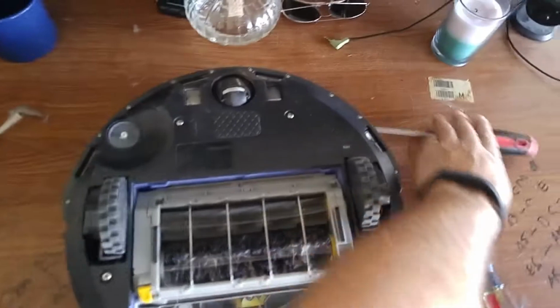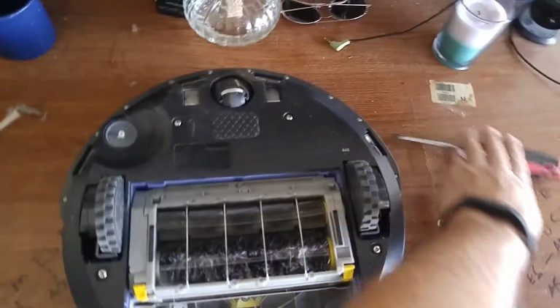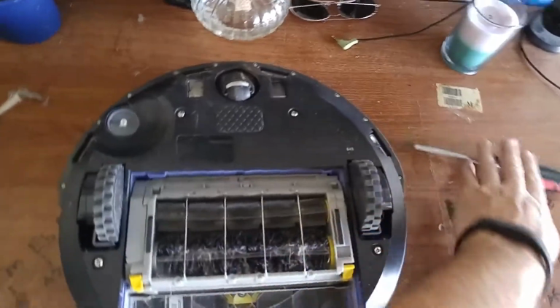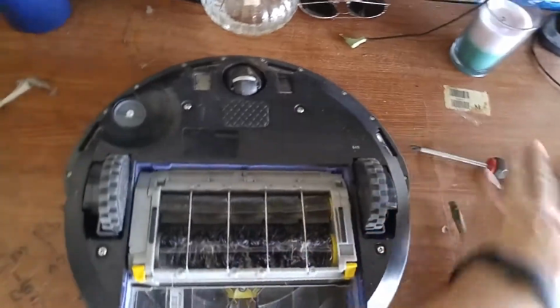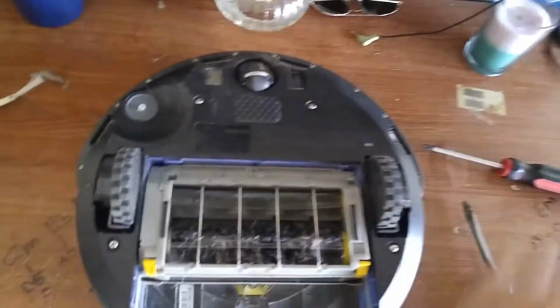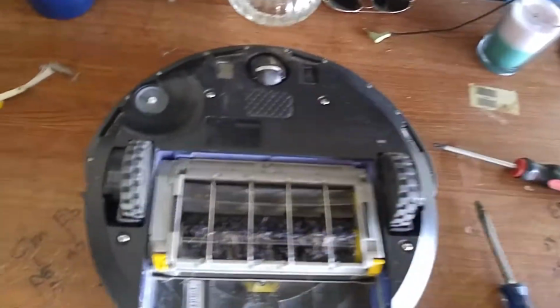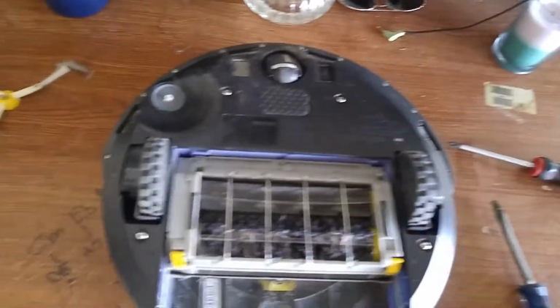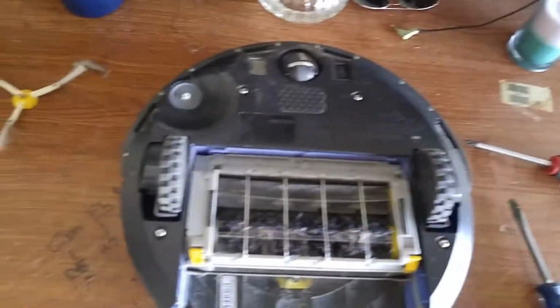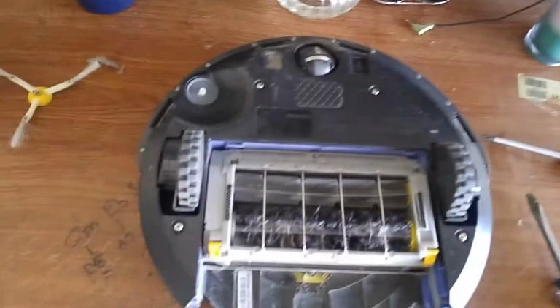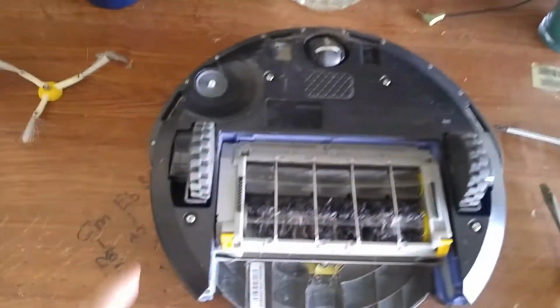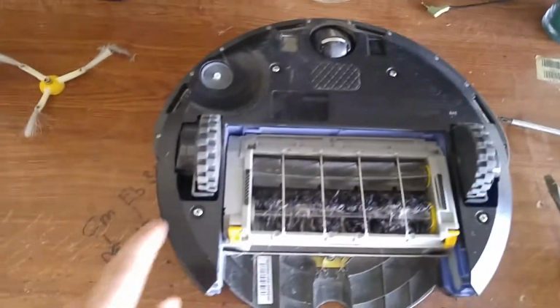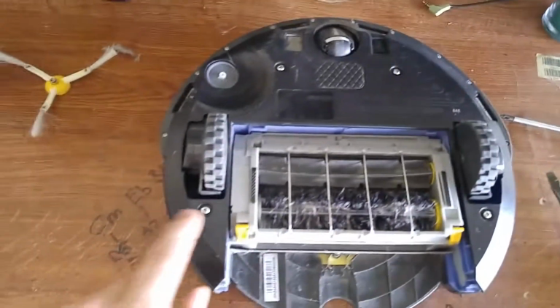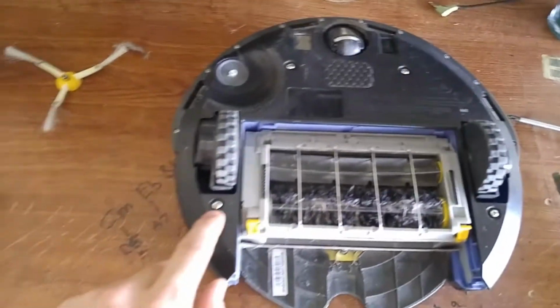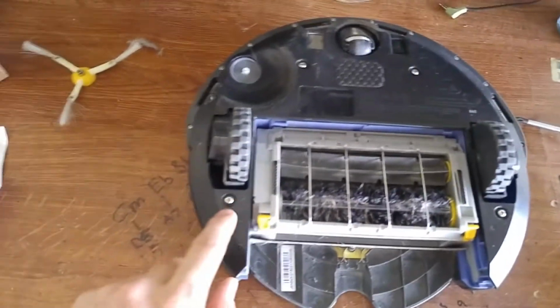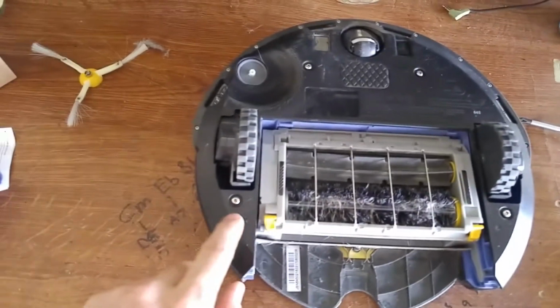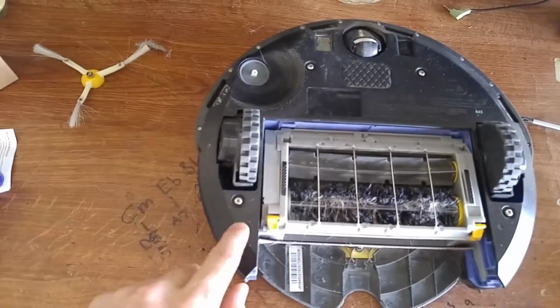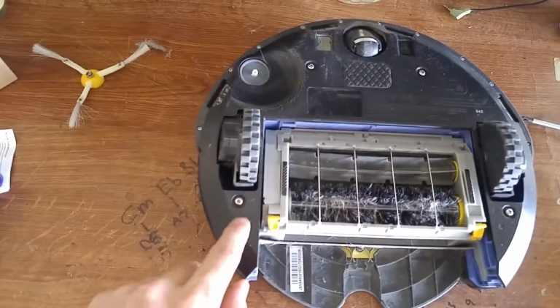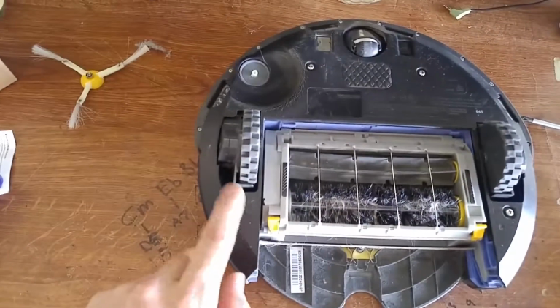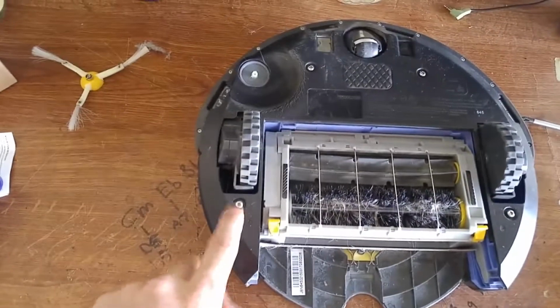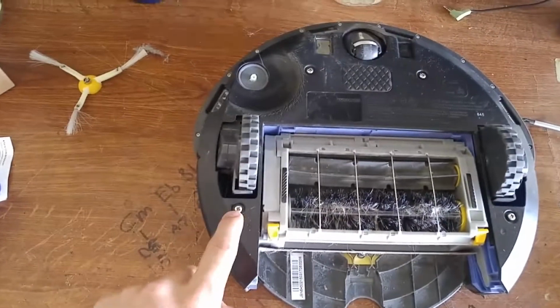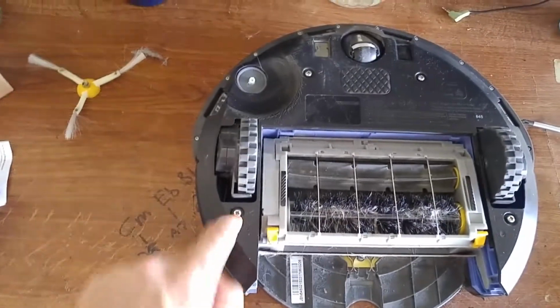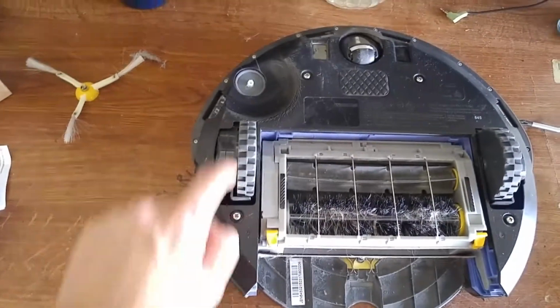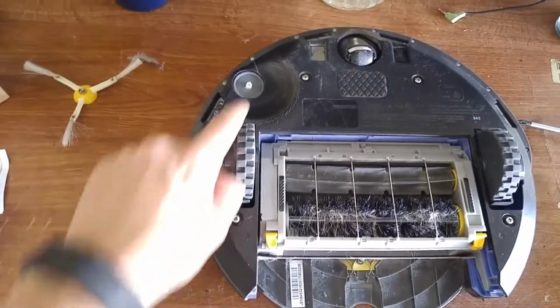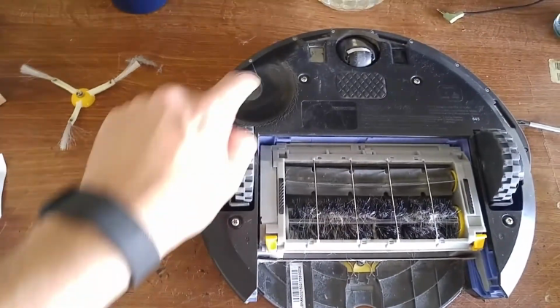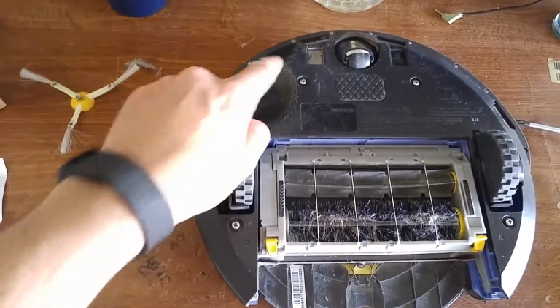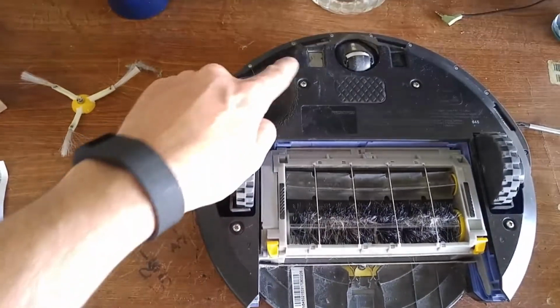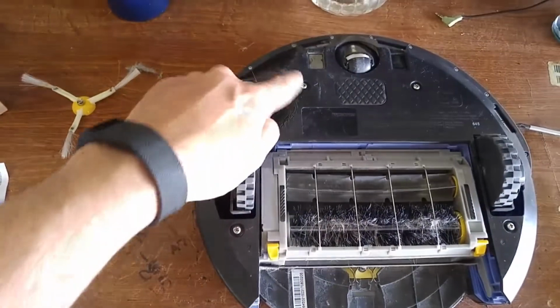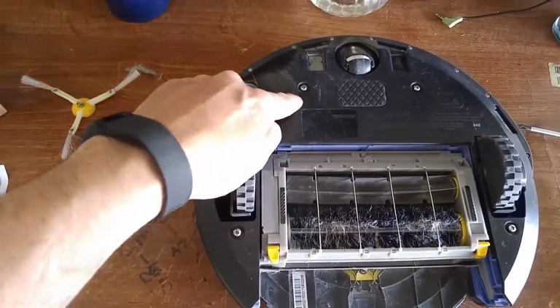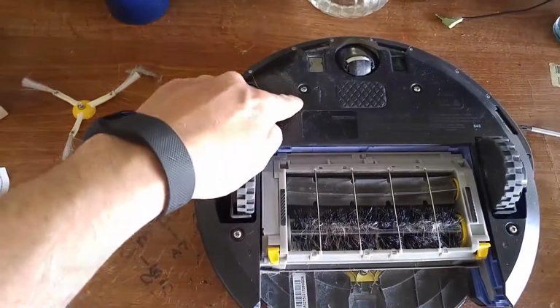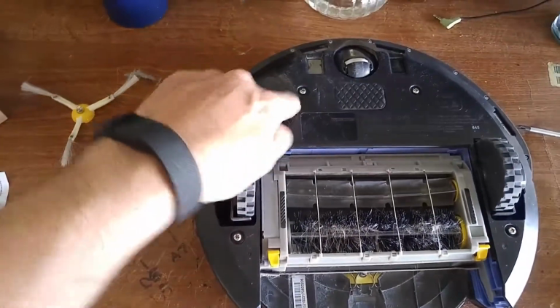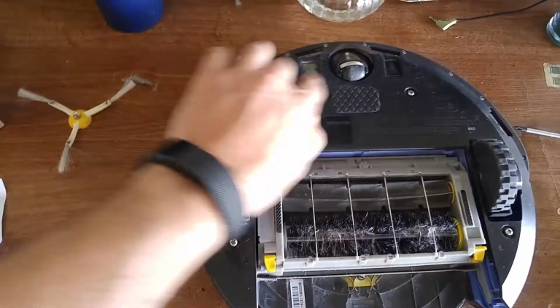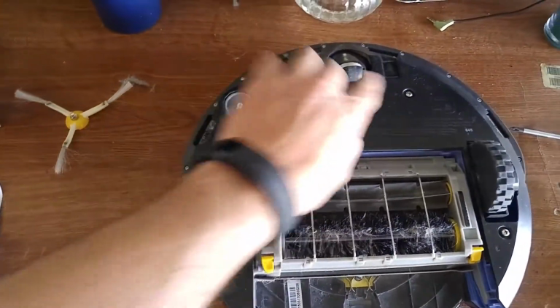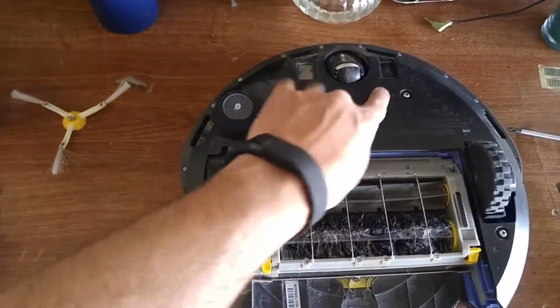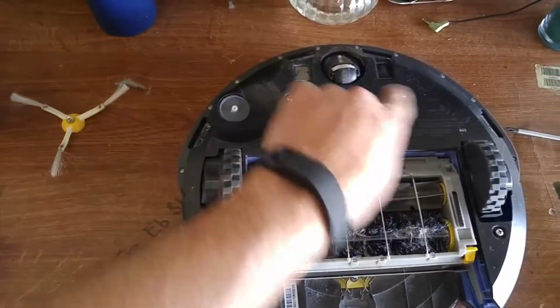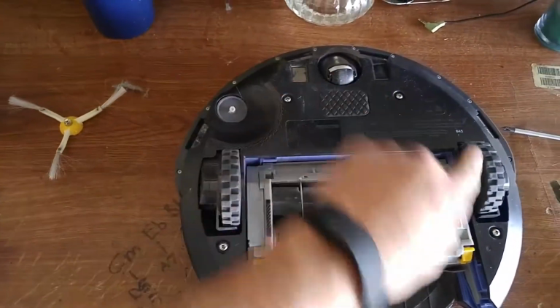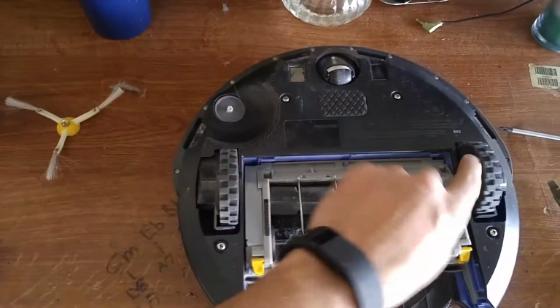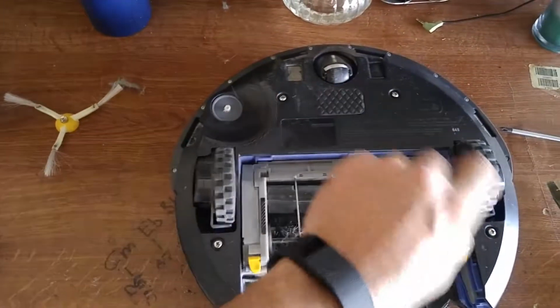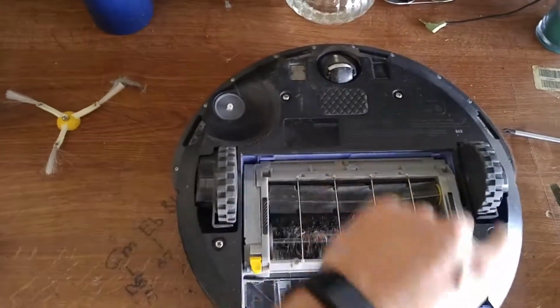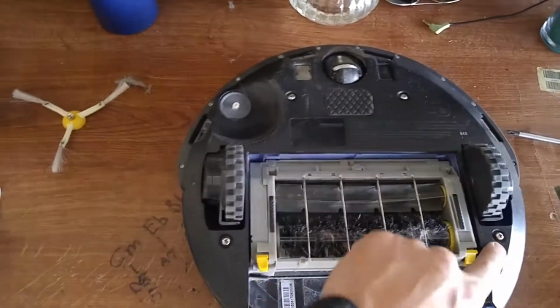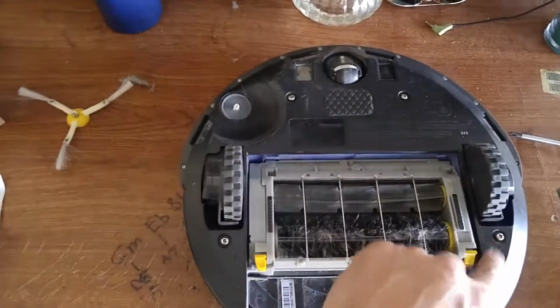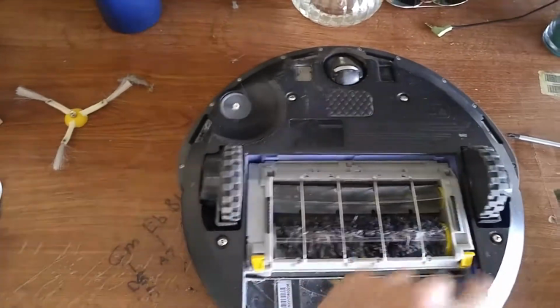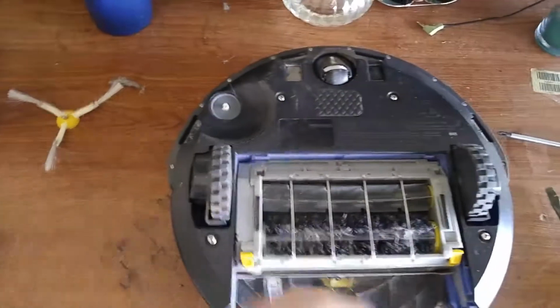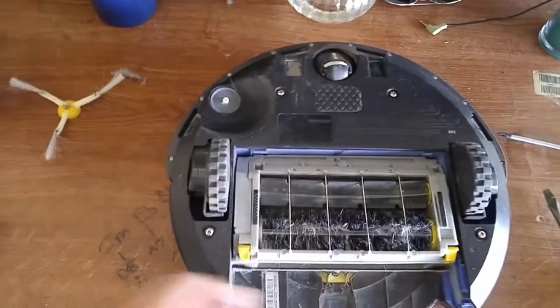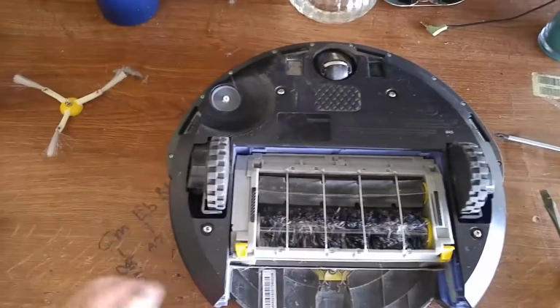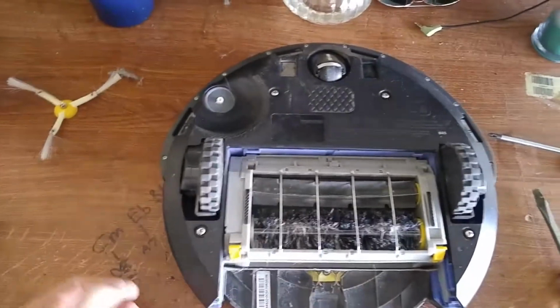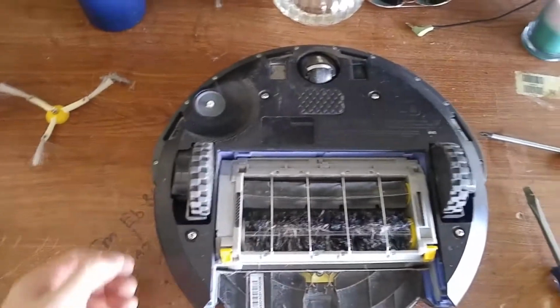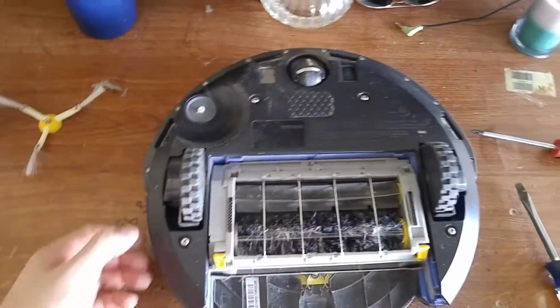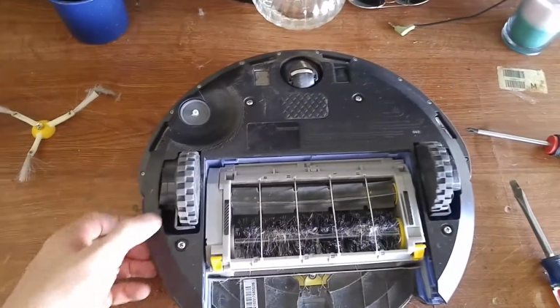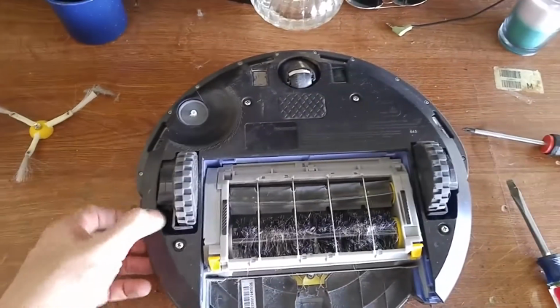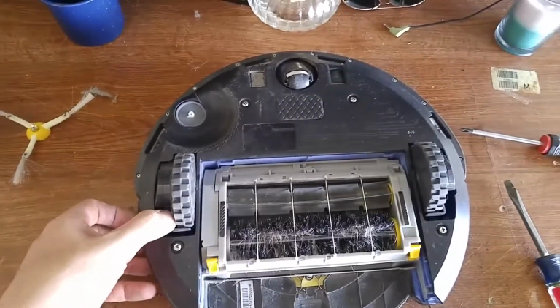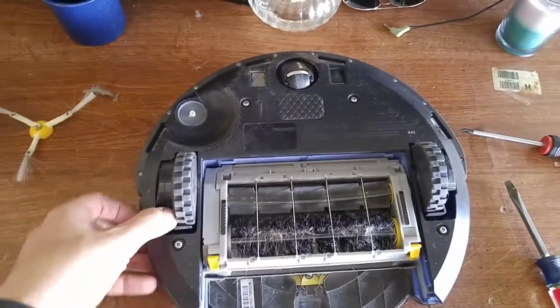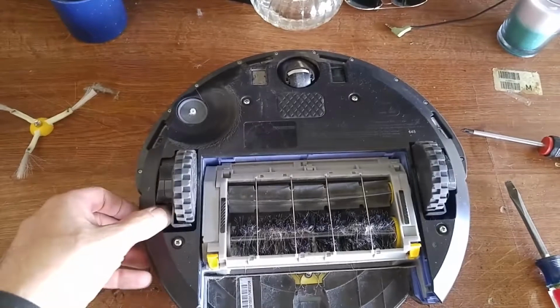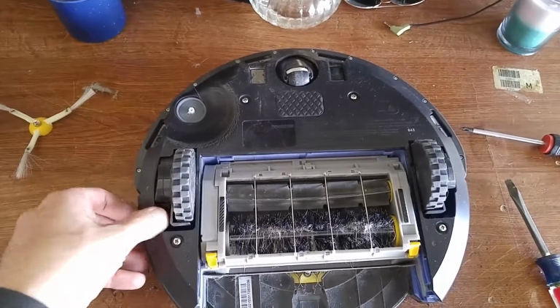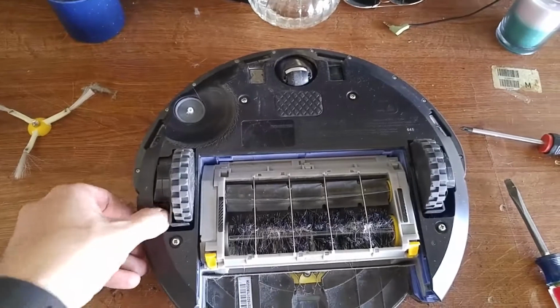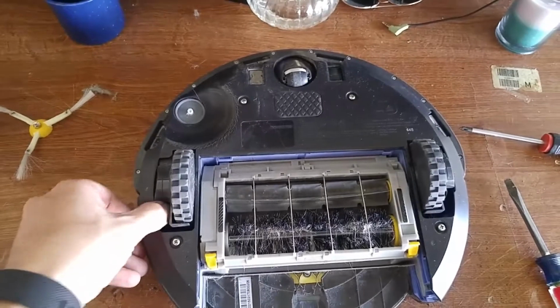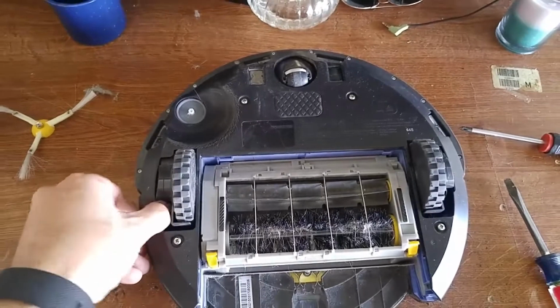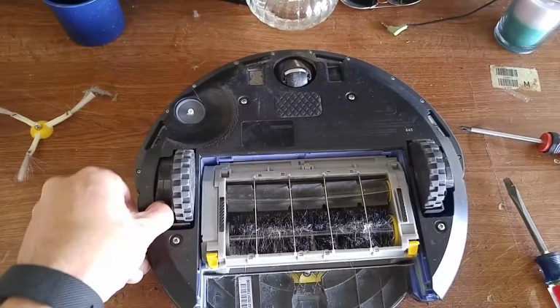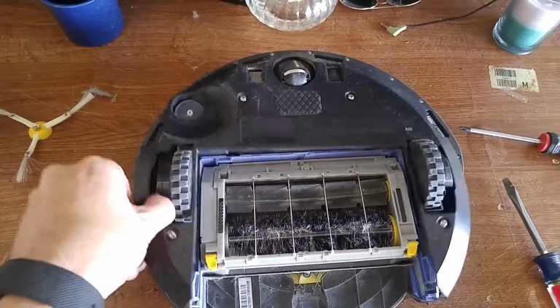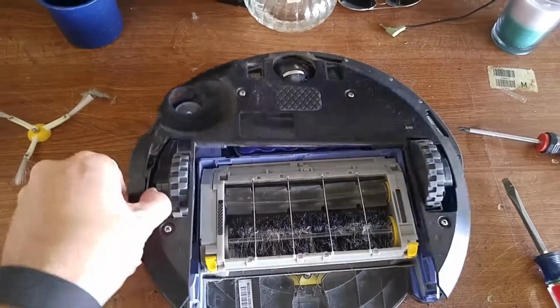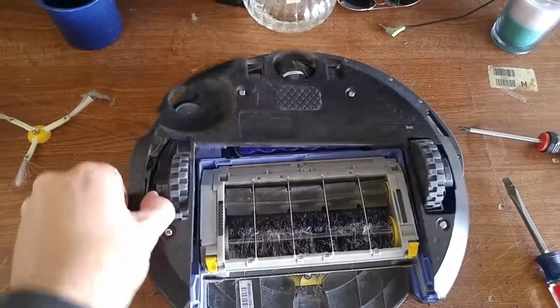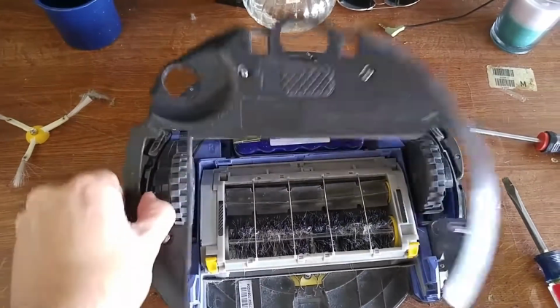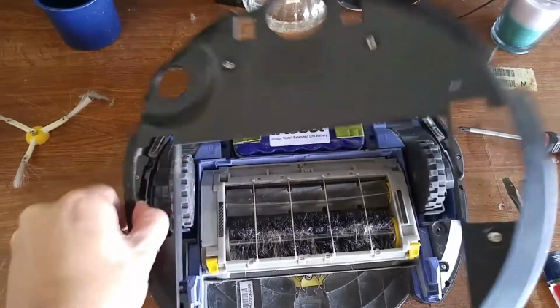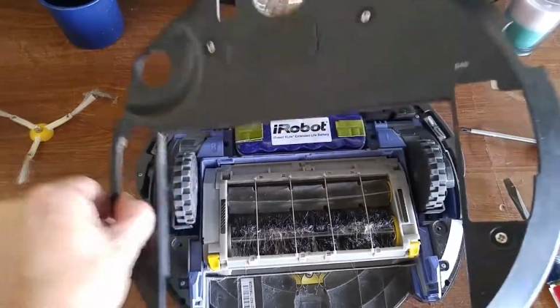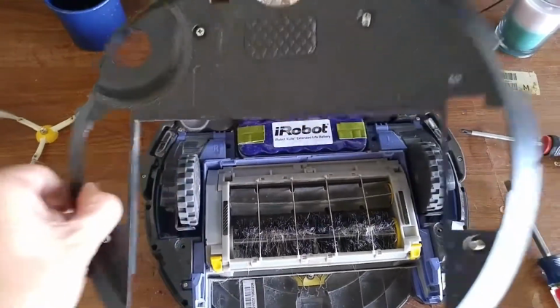Take your same number two screwdriver, loosen this screw, this one, this one, and this one. The screws are attached so they will not pop off.